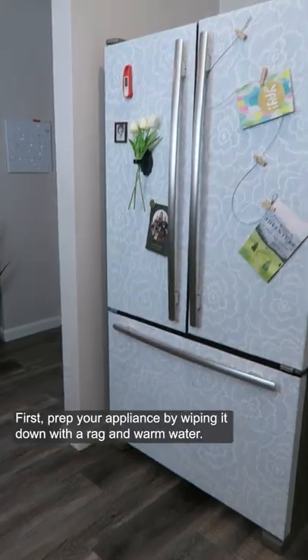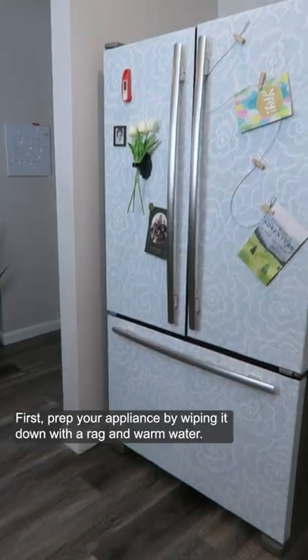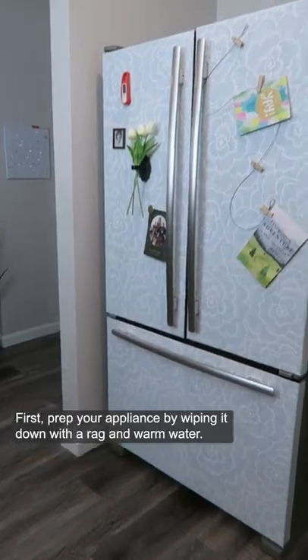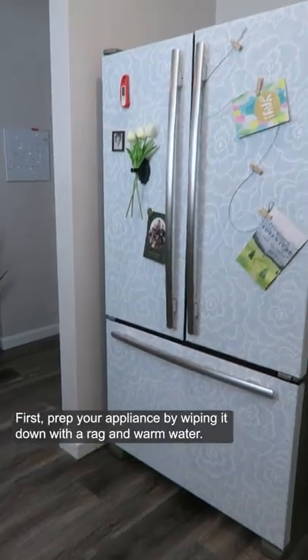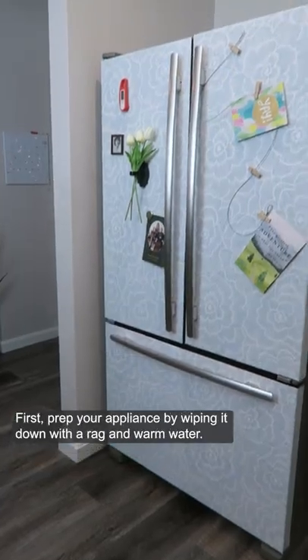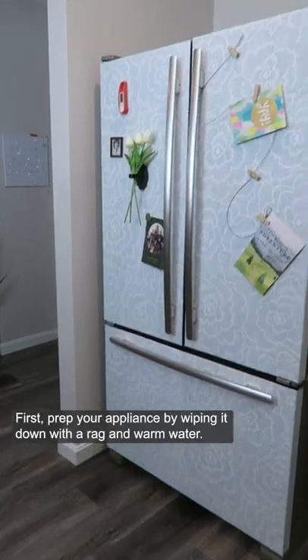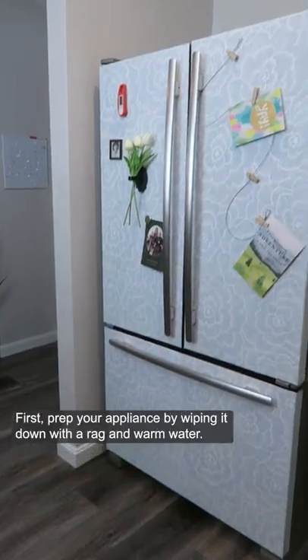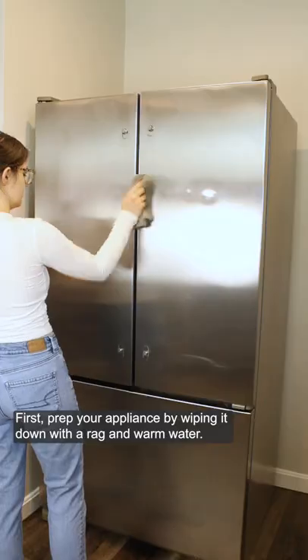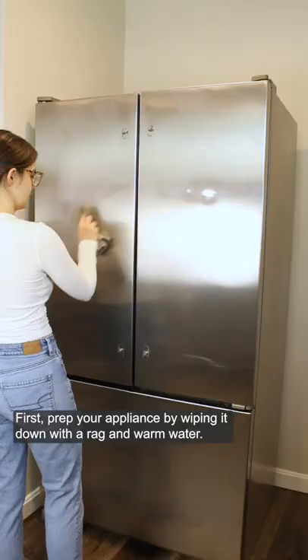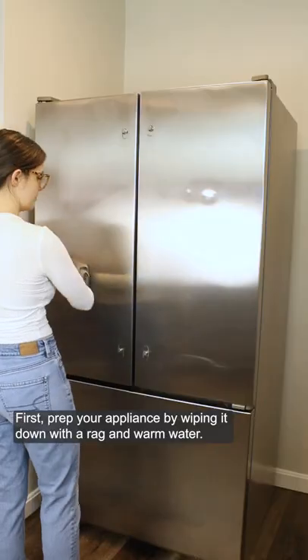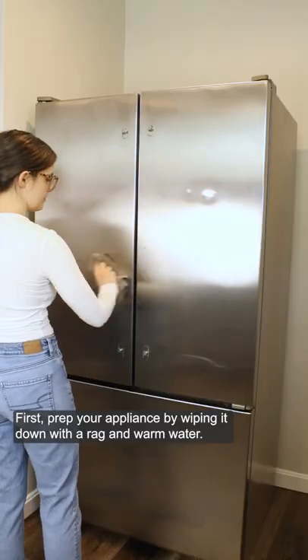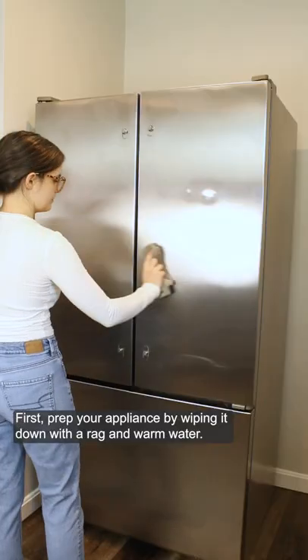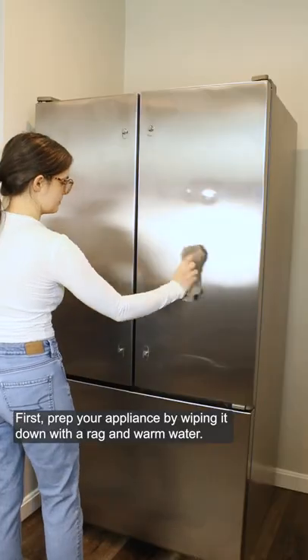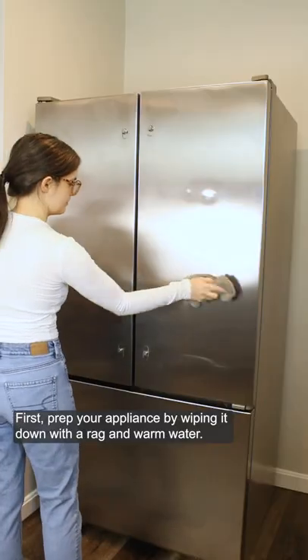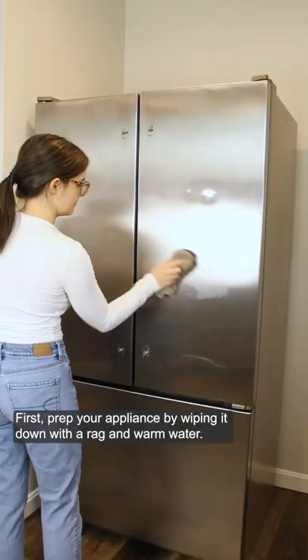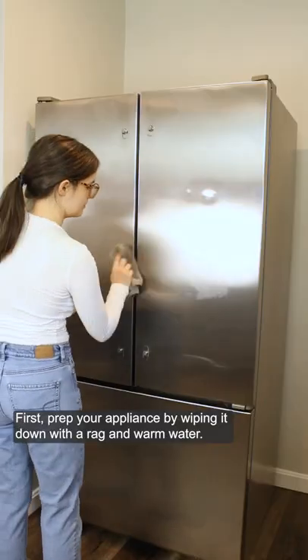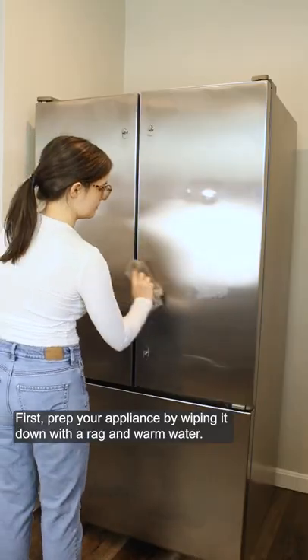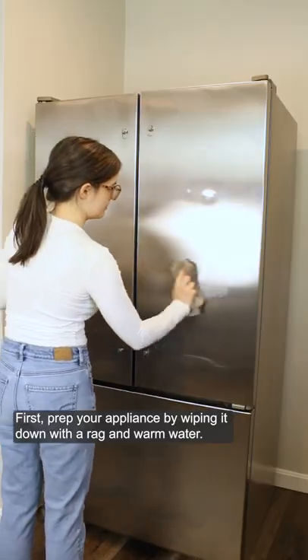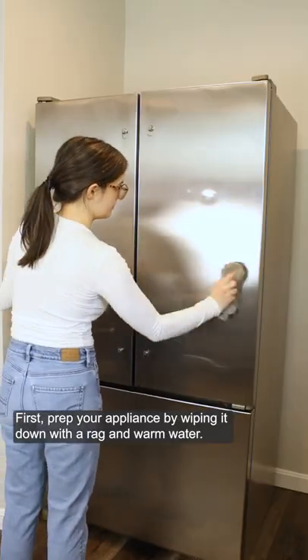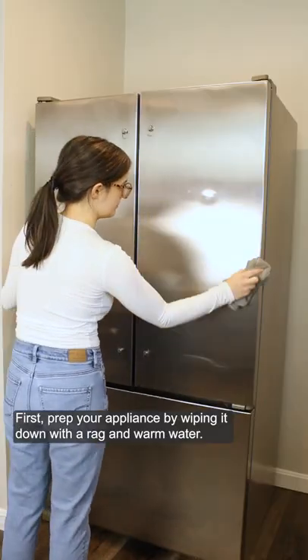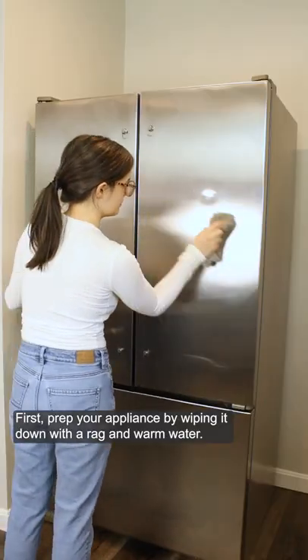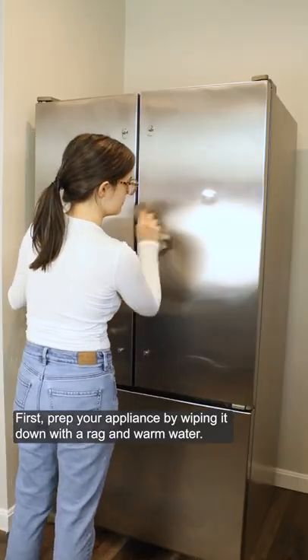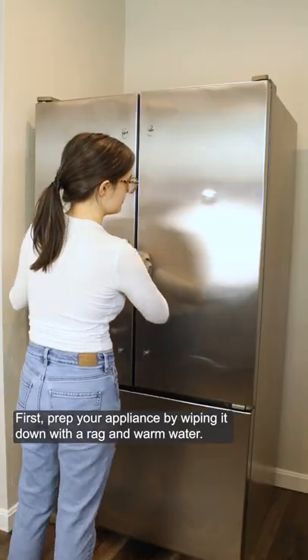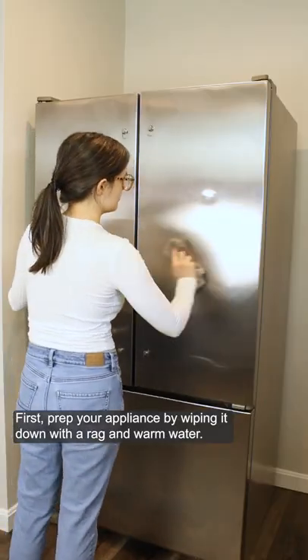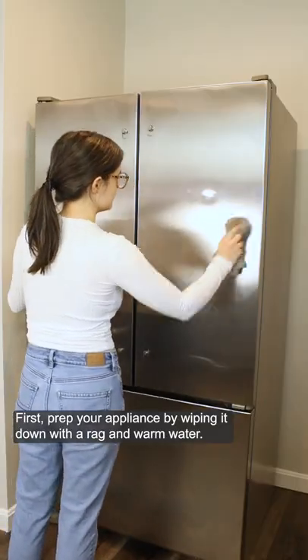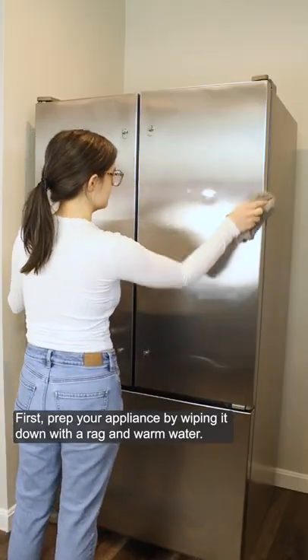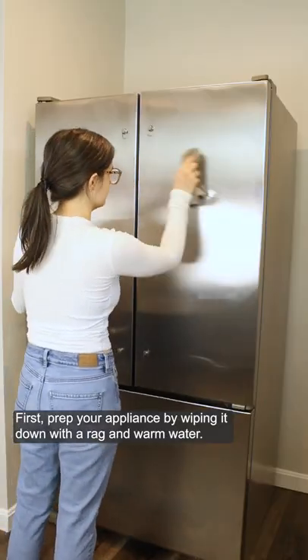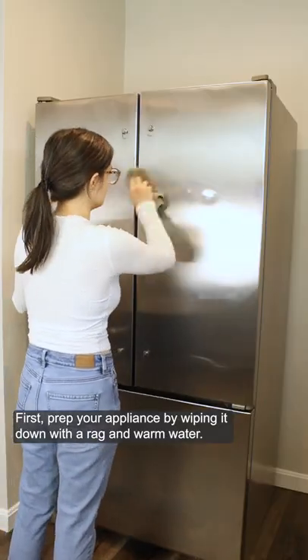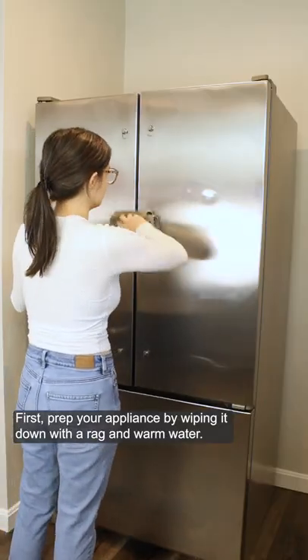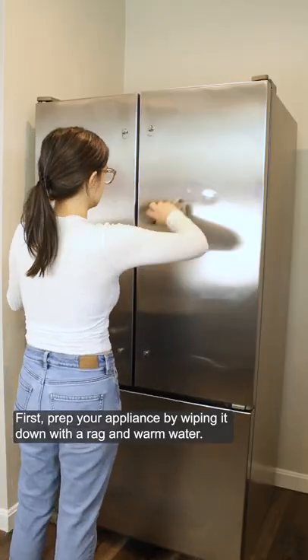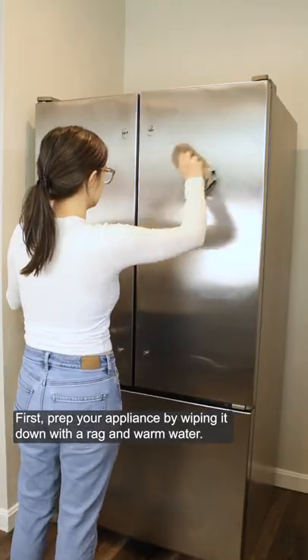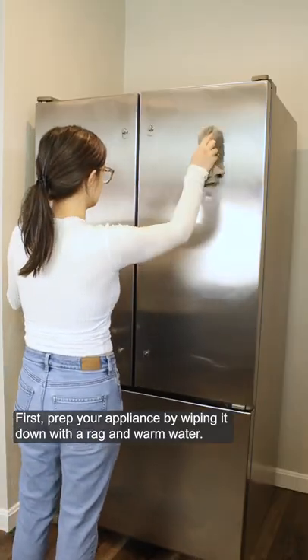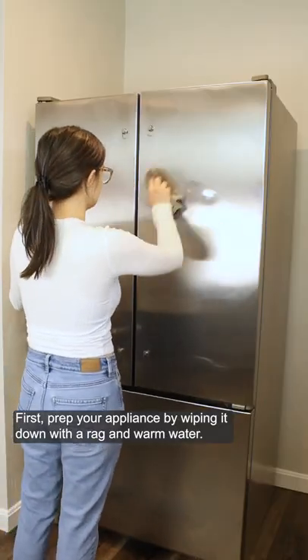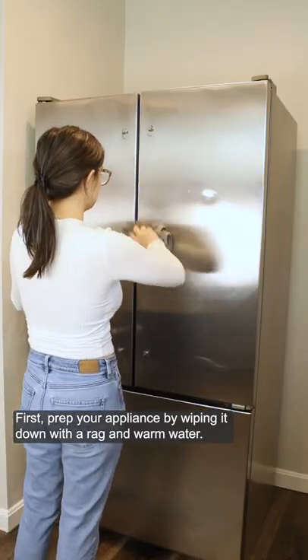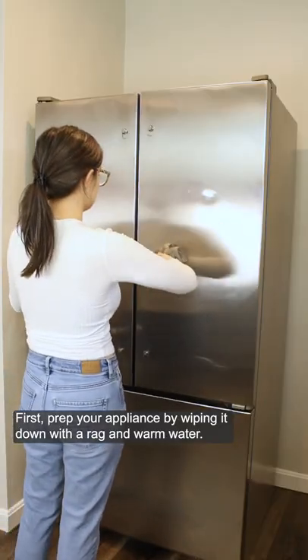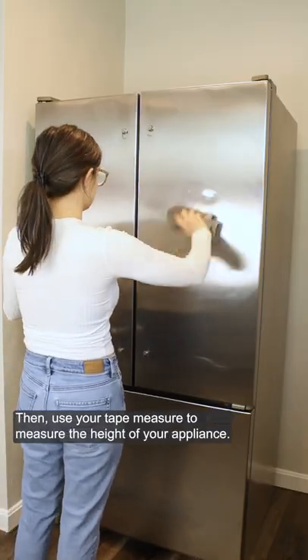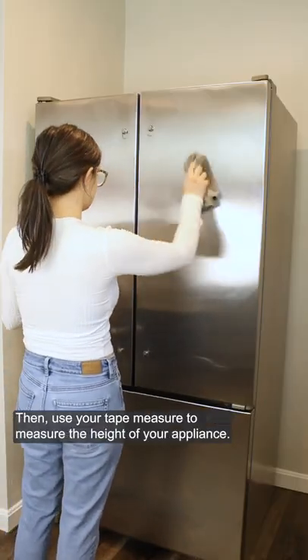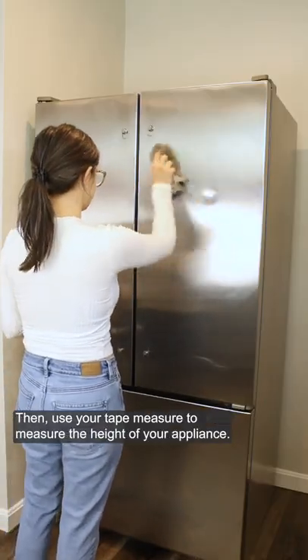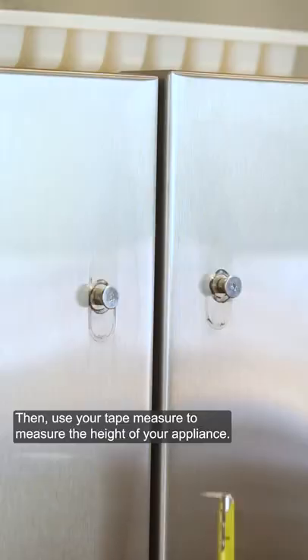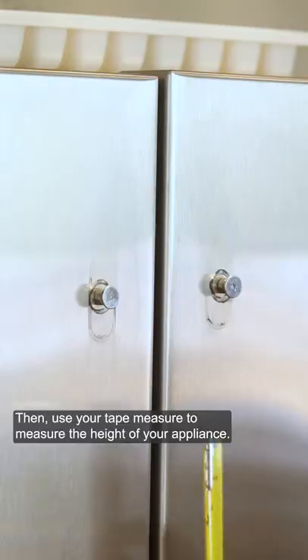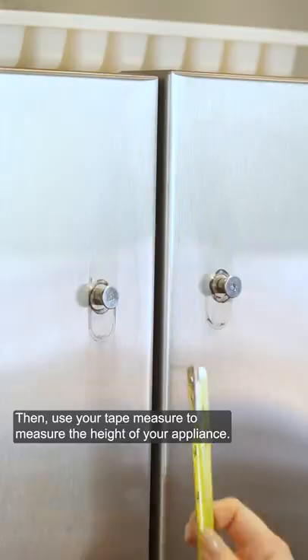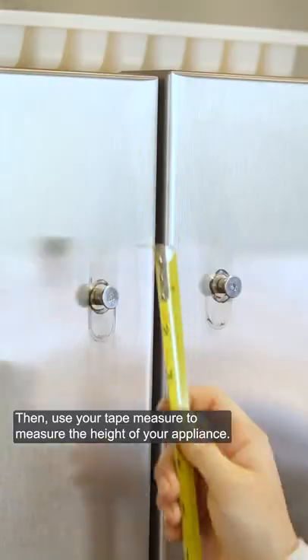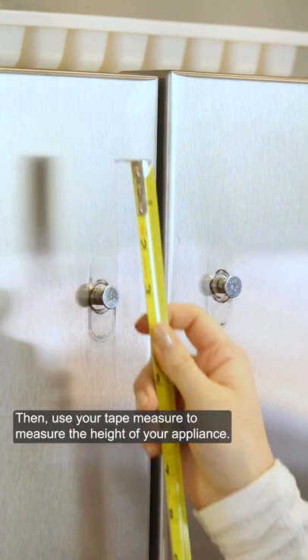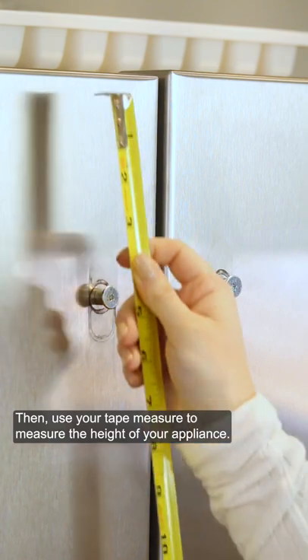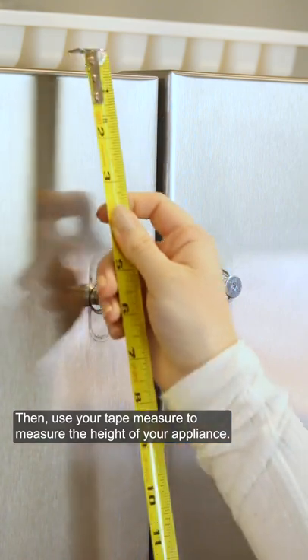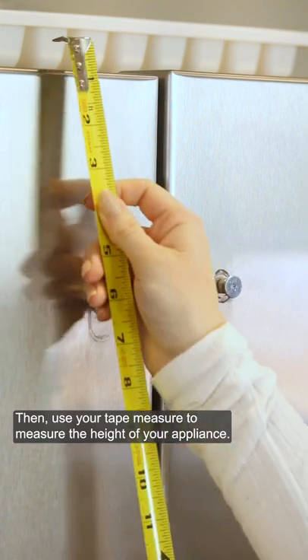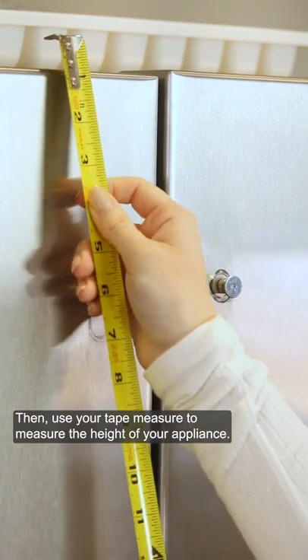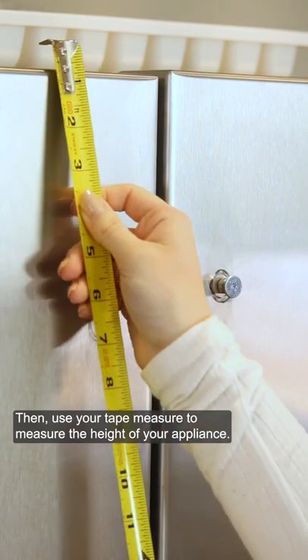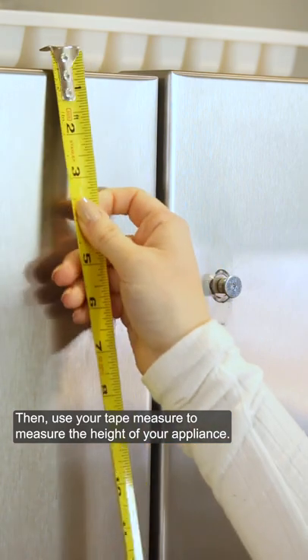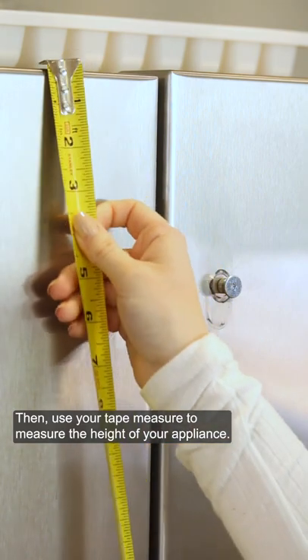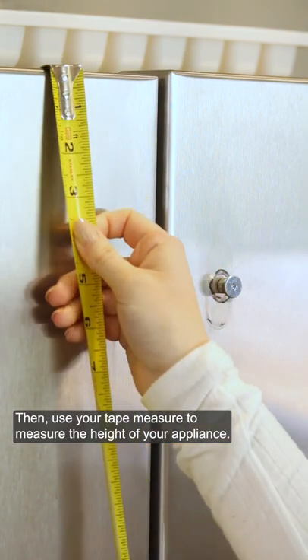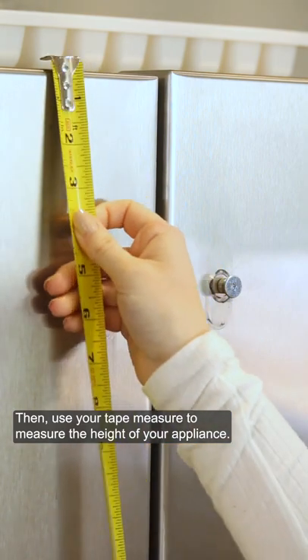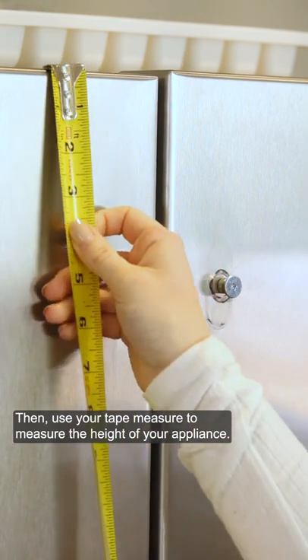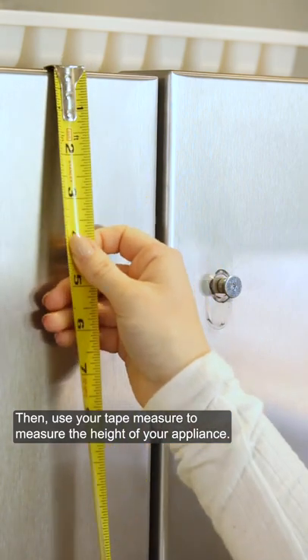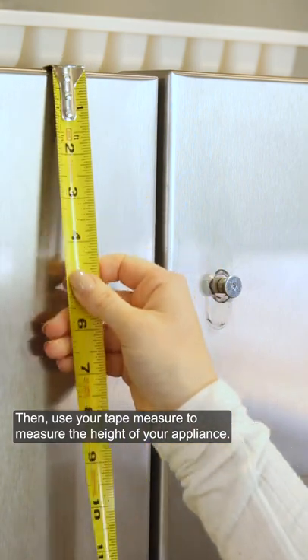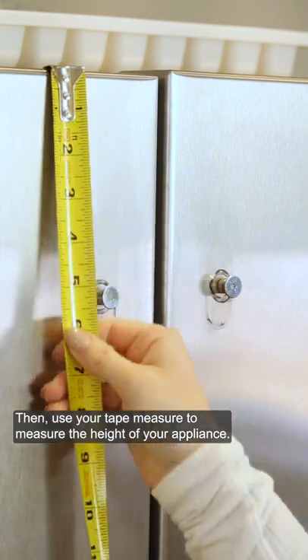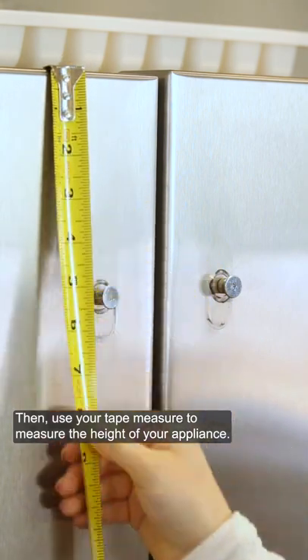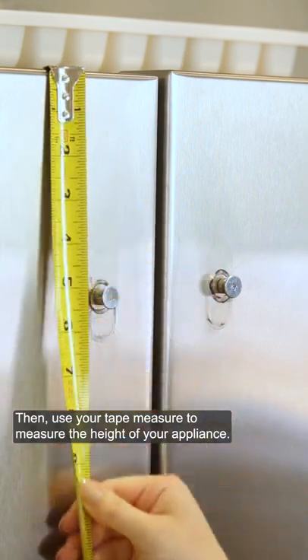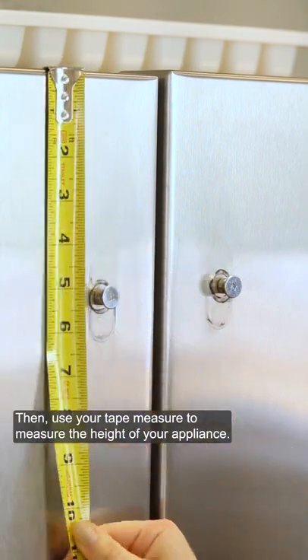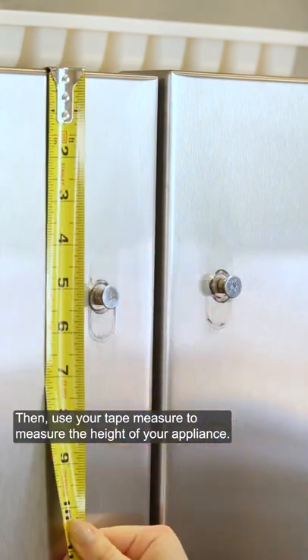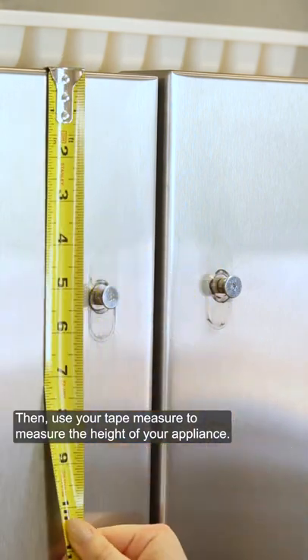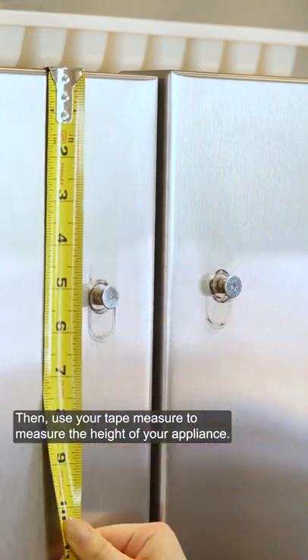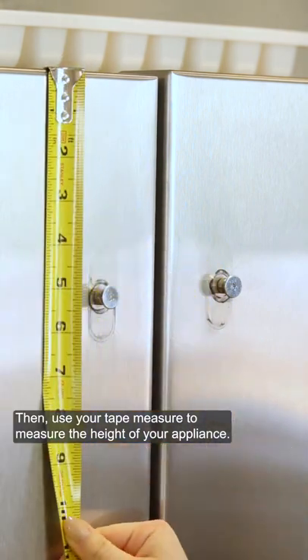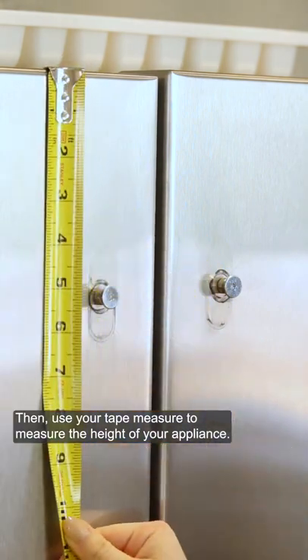First, prep your appliance by wiping it down with a rag and warm water. Then, use your tape measure to measure the height of your appliance.